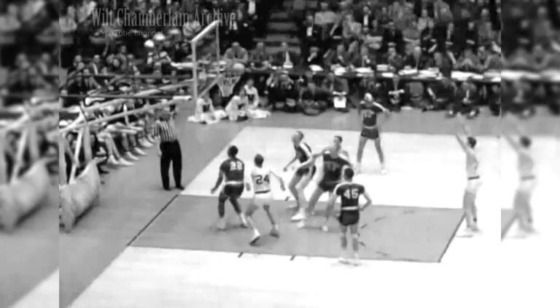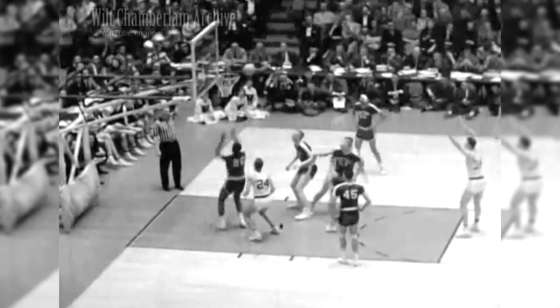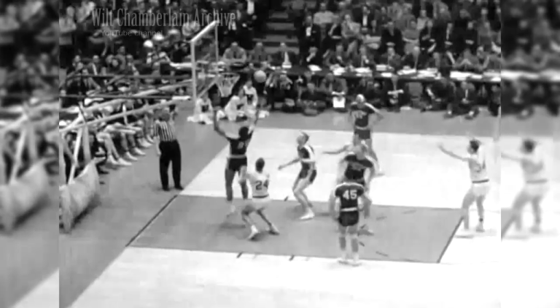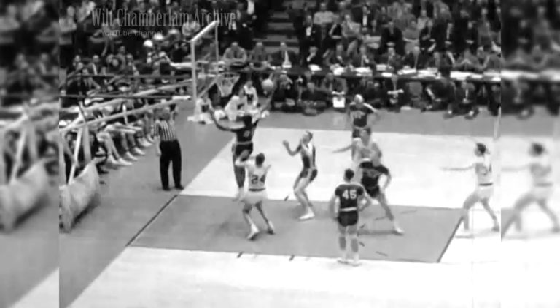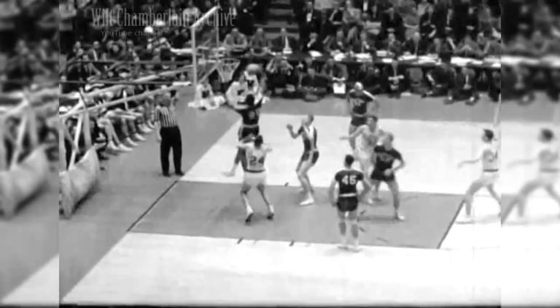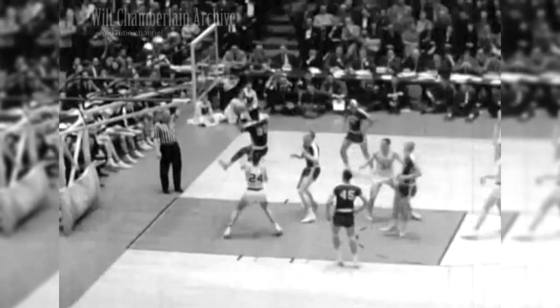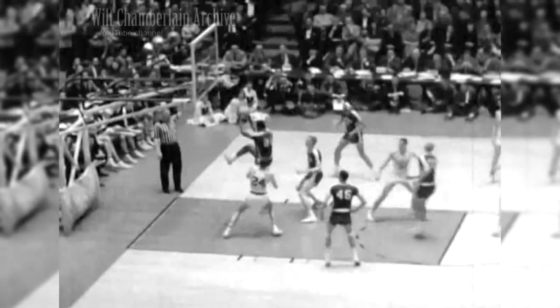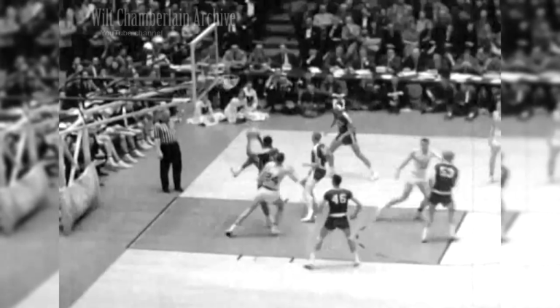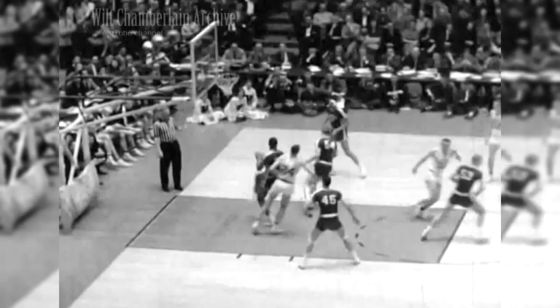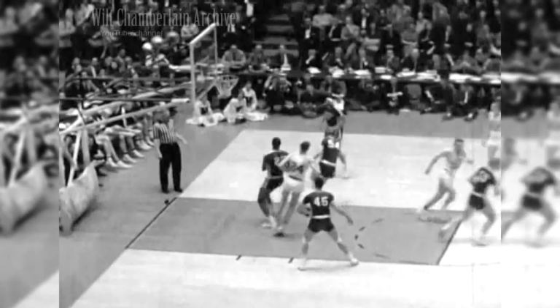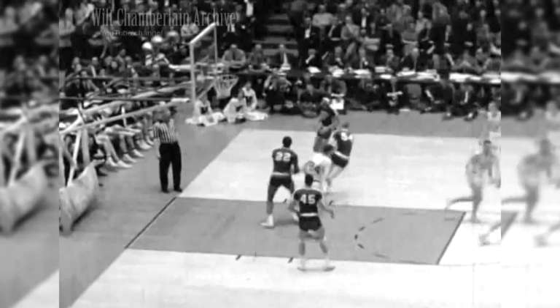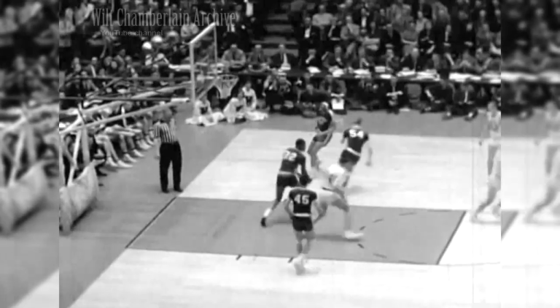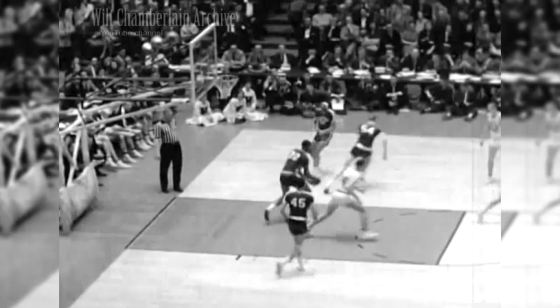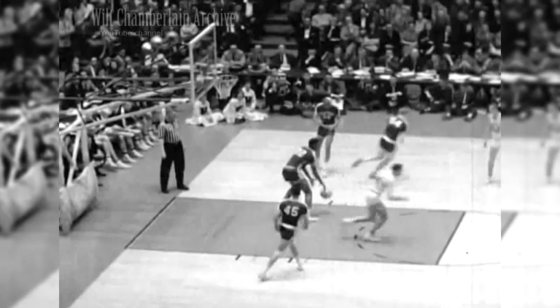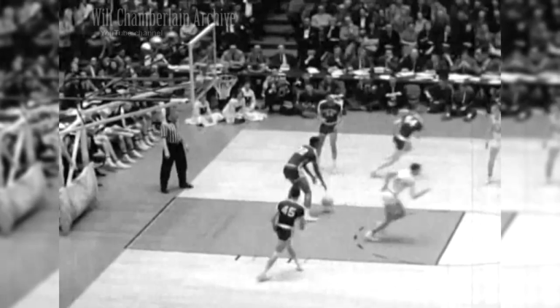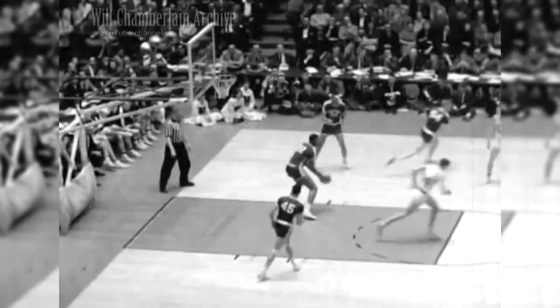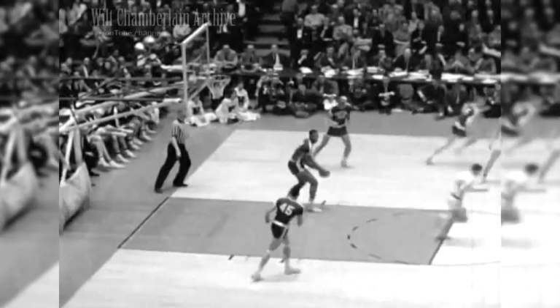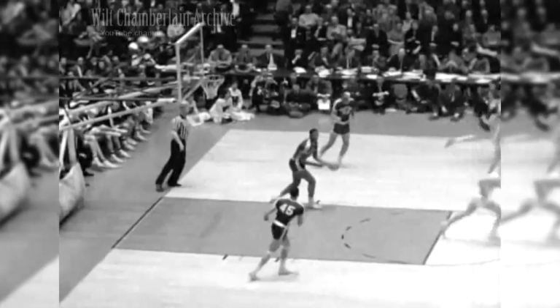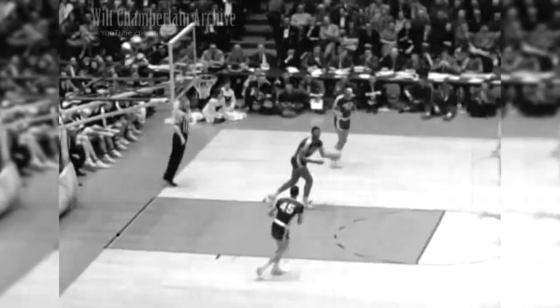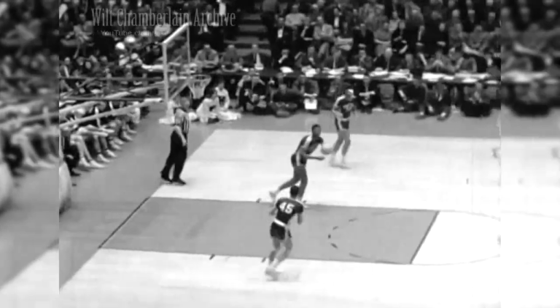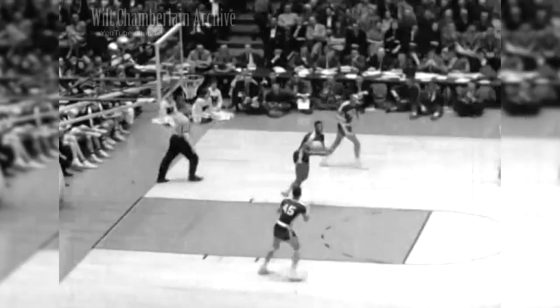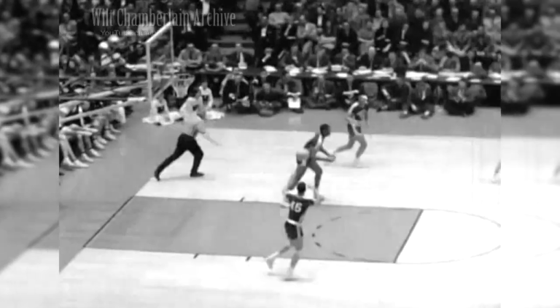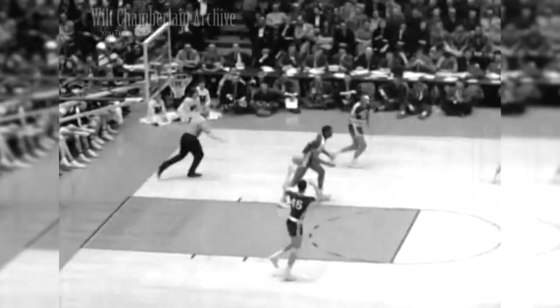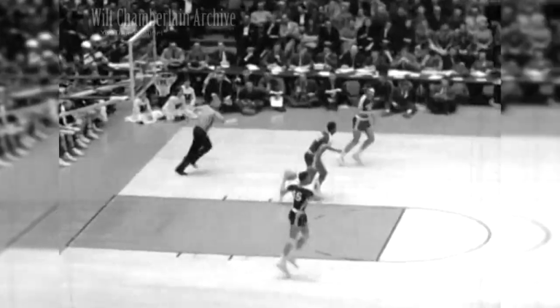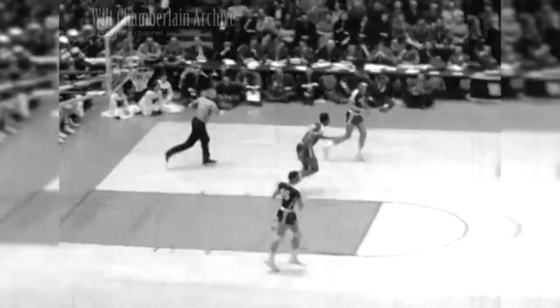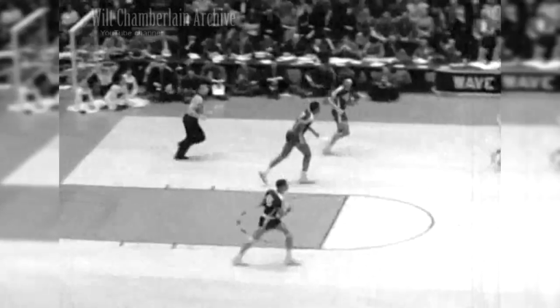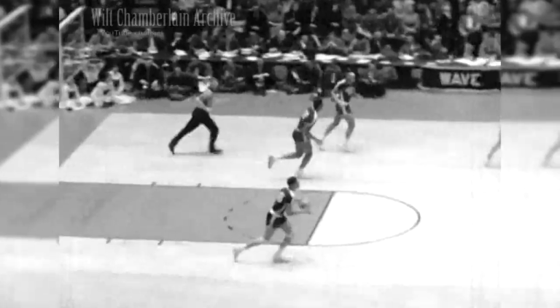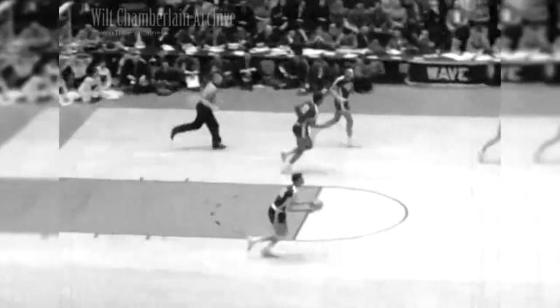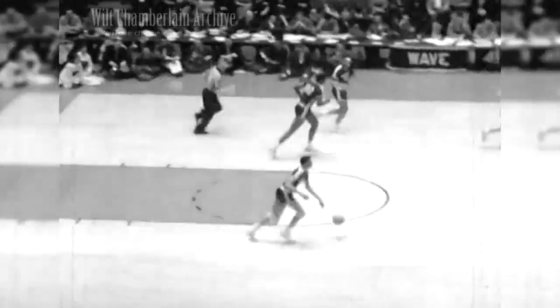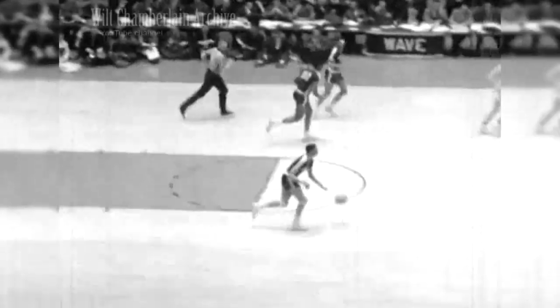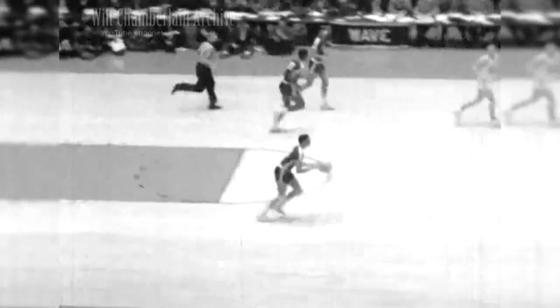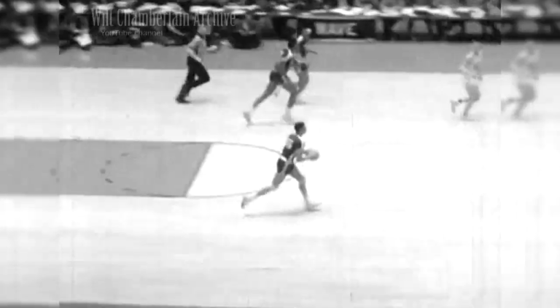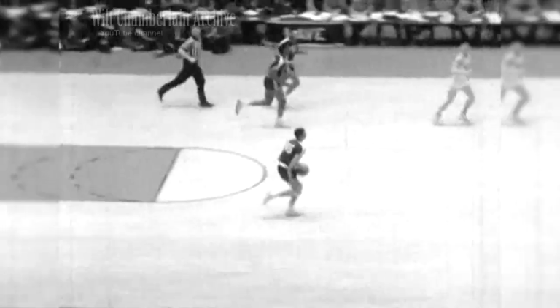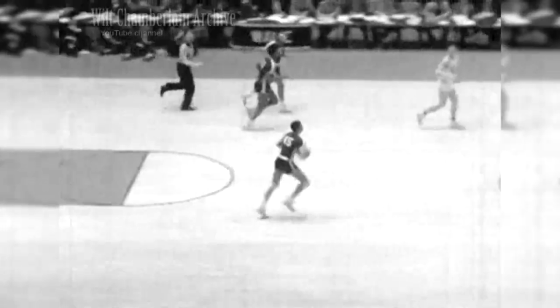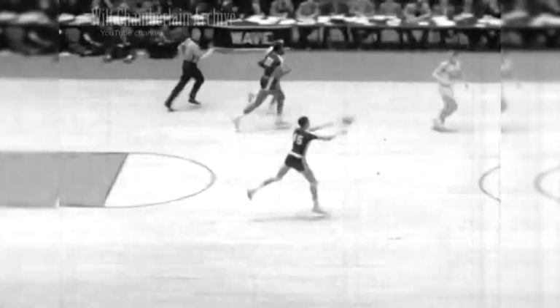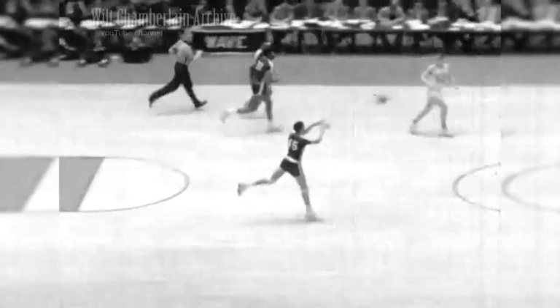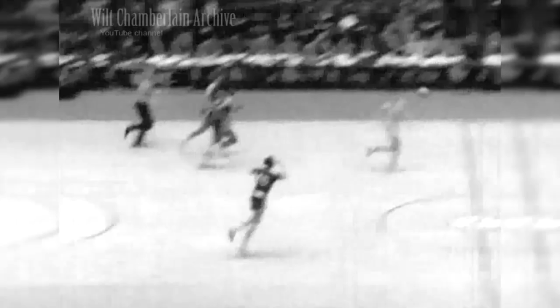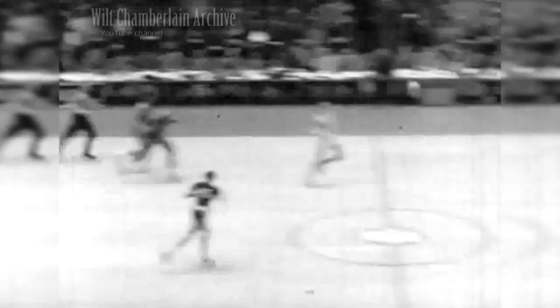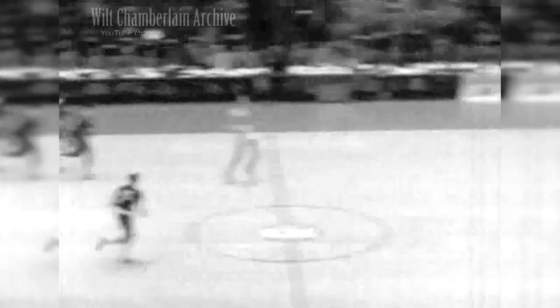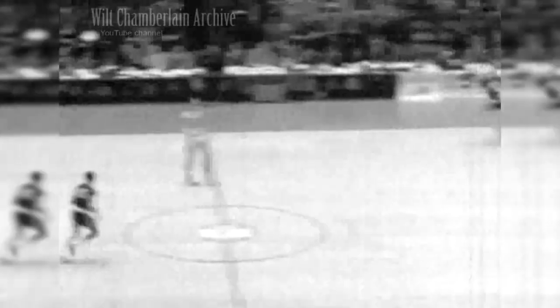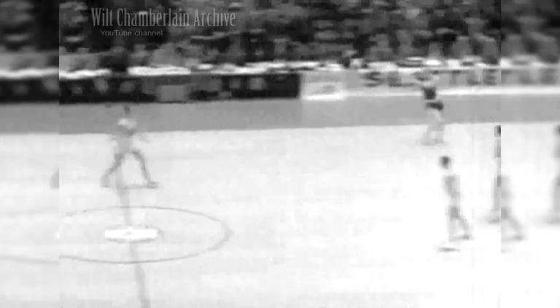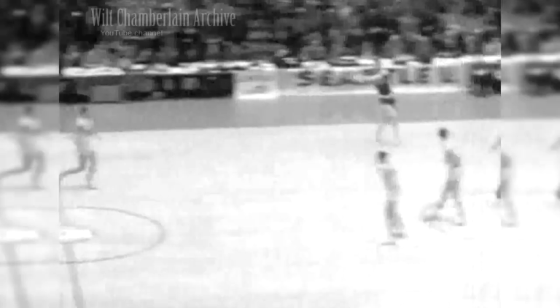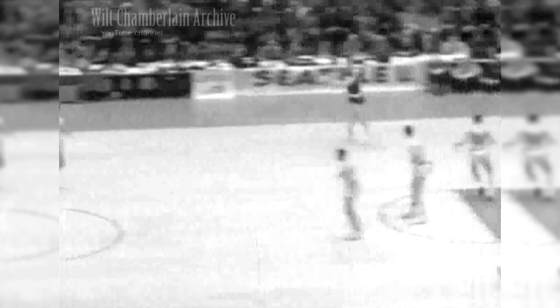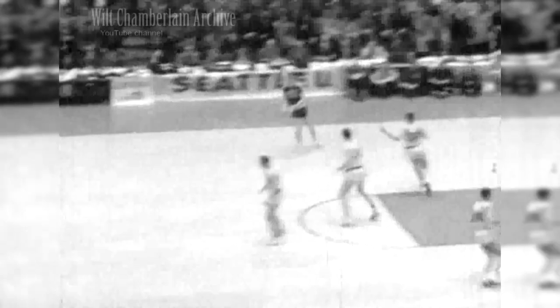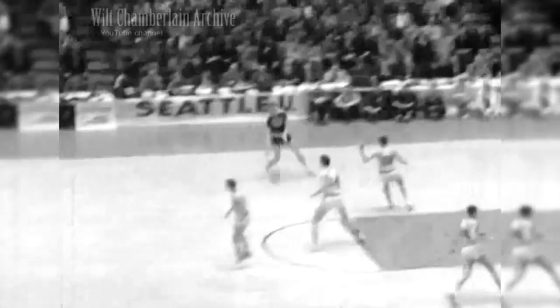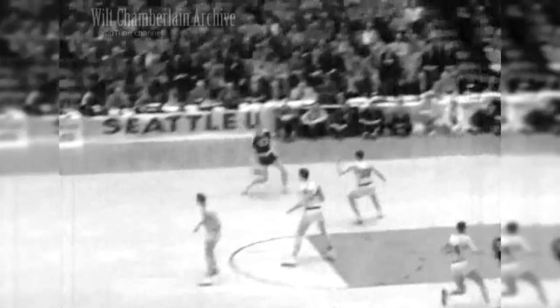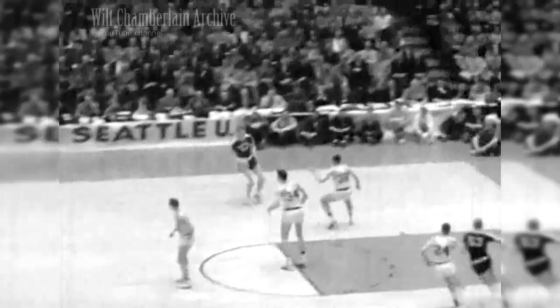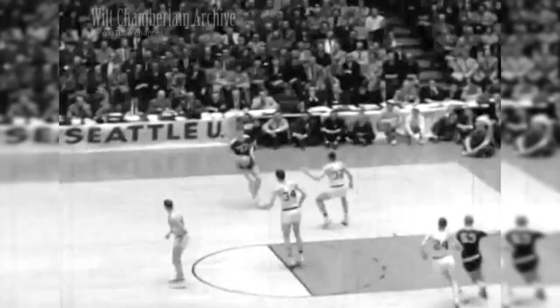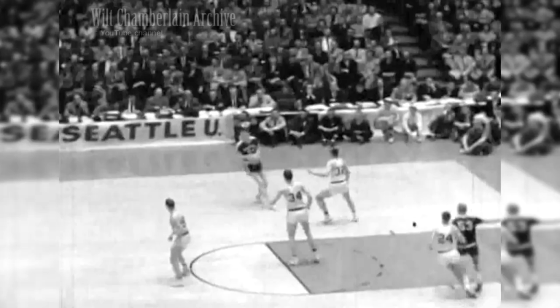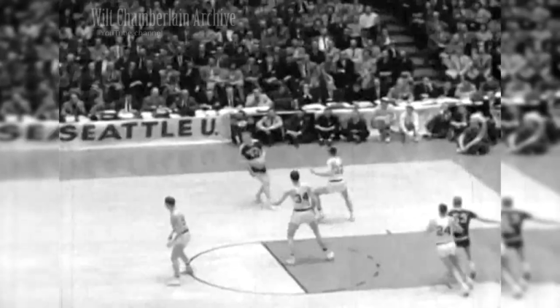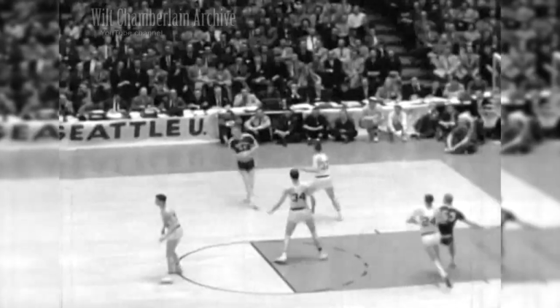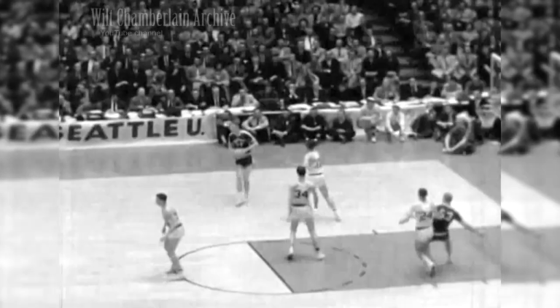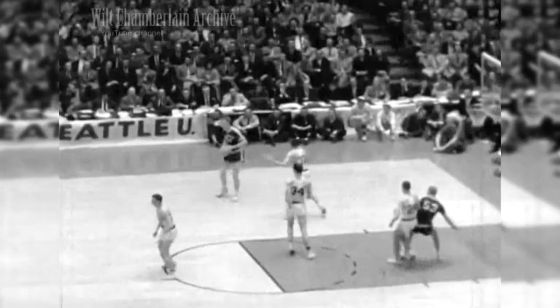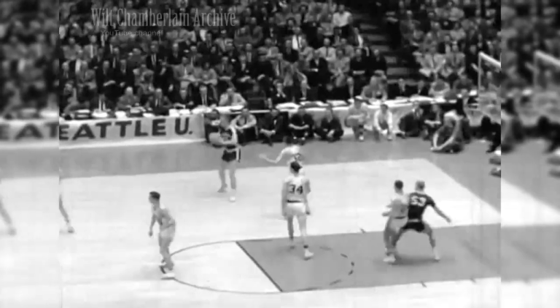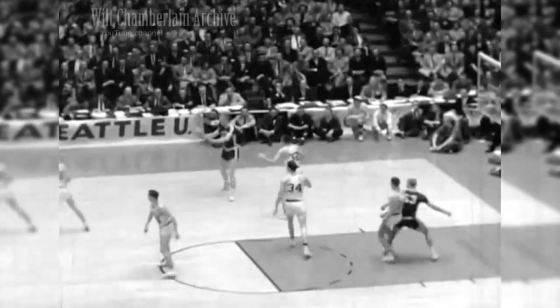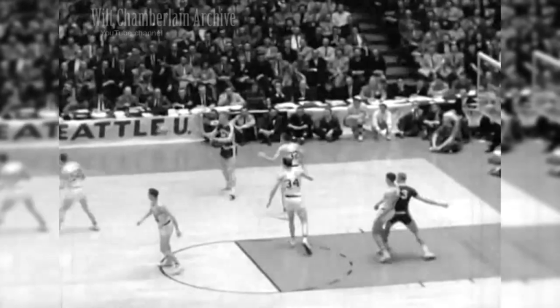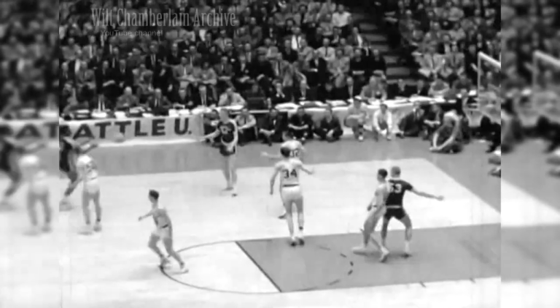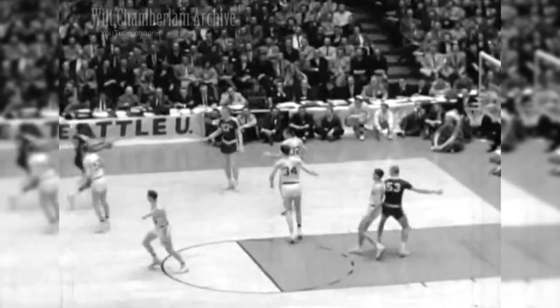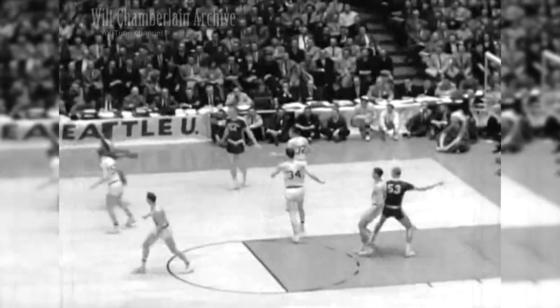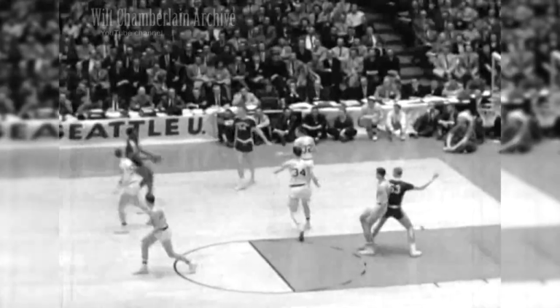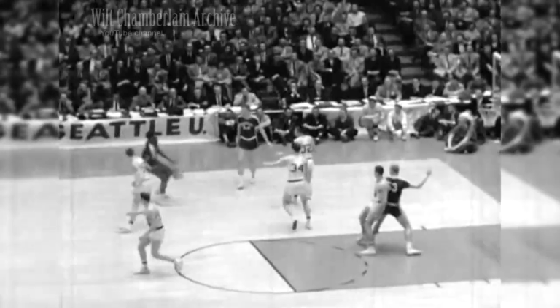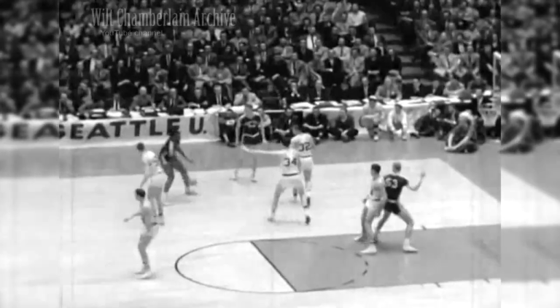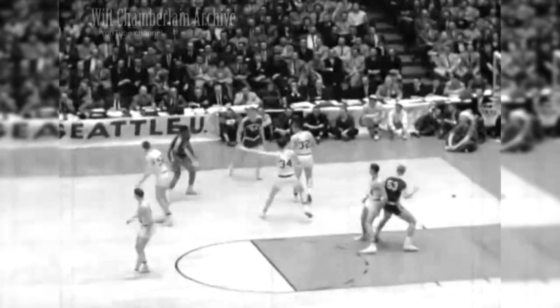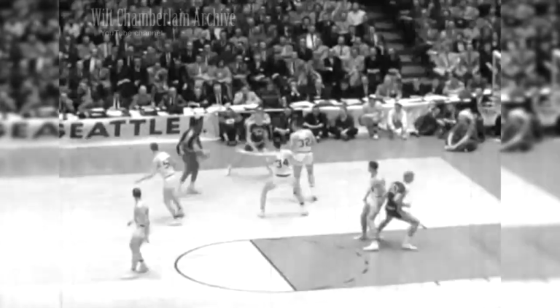Free throw — too hard. Hits on the back of the rim and spills out to Baylor. He flips one over to Charlie Brown. And the score remains 12-10 for Seattle.